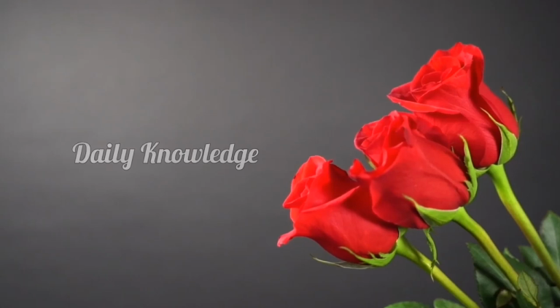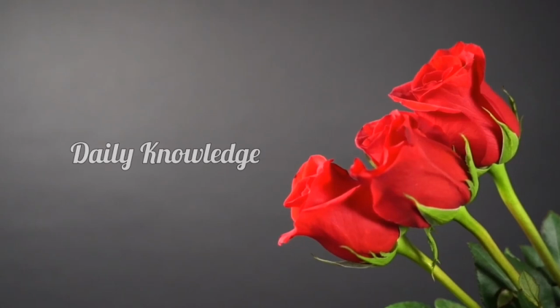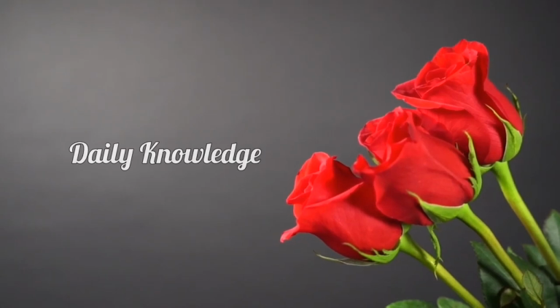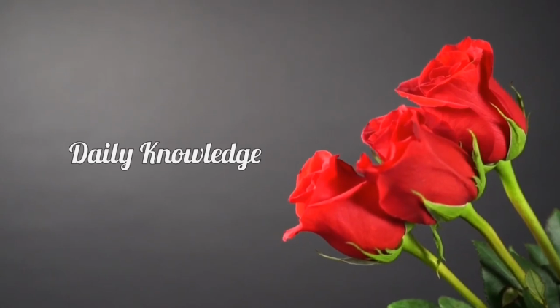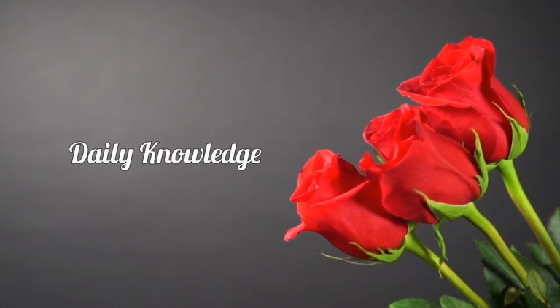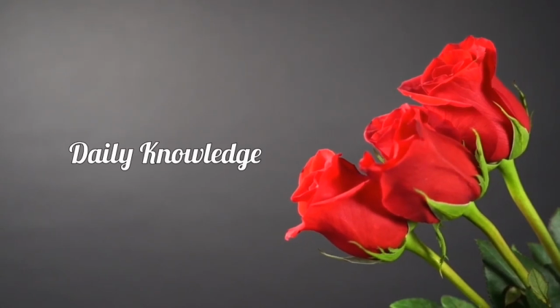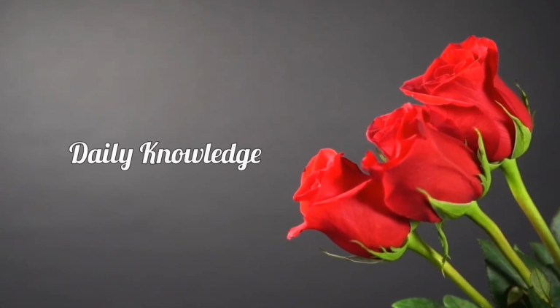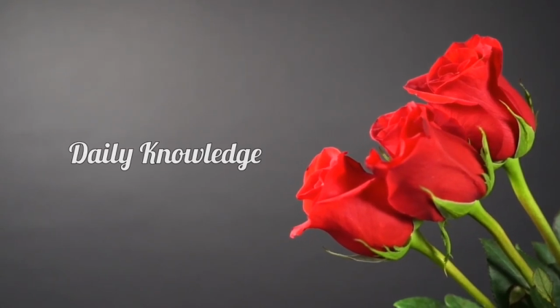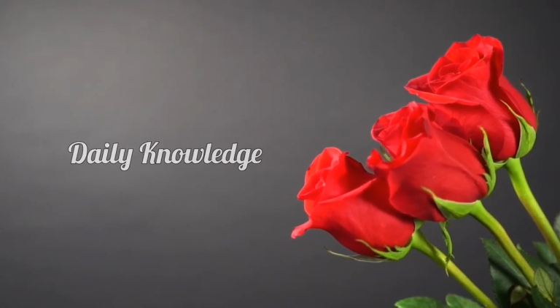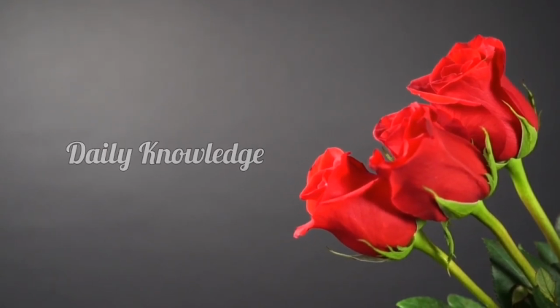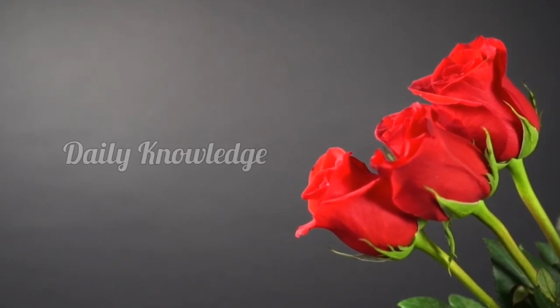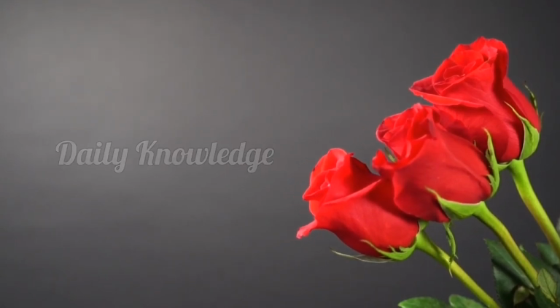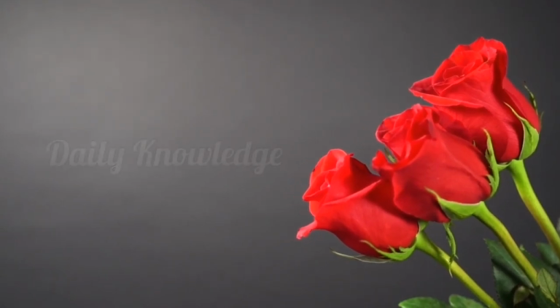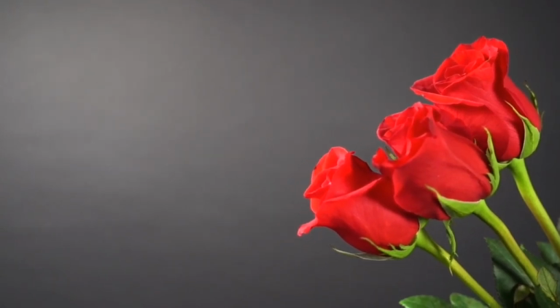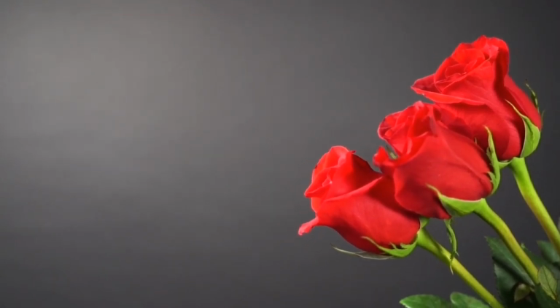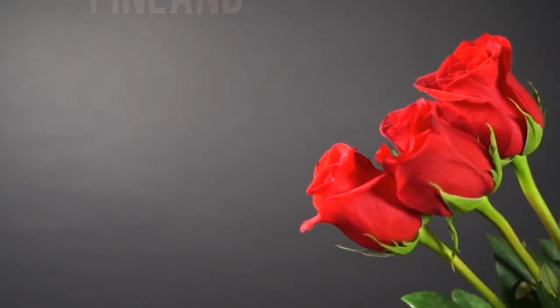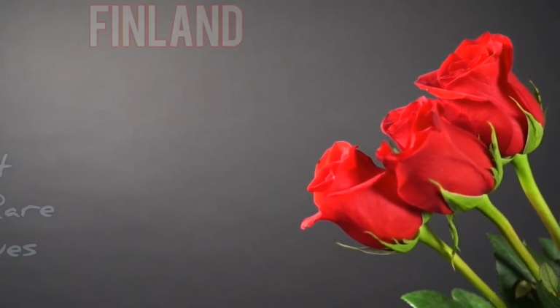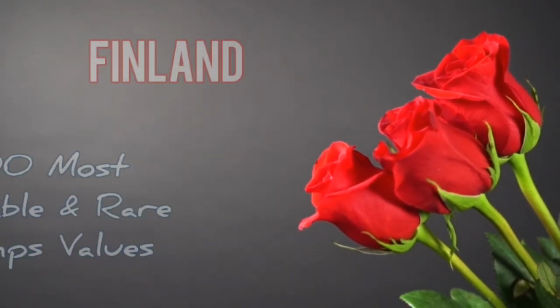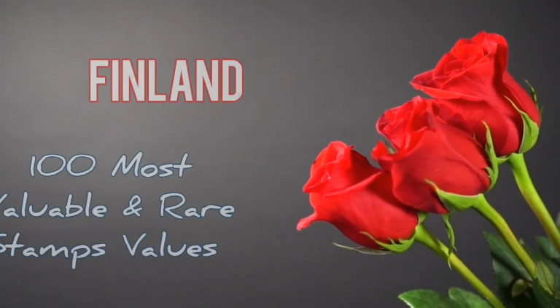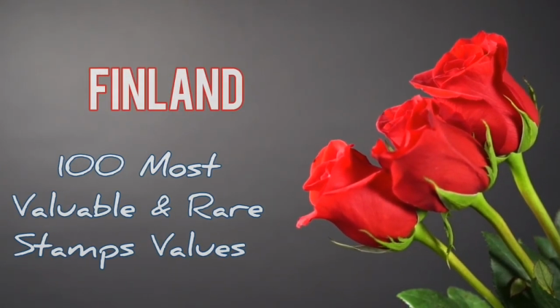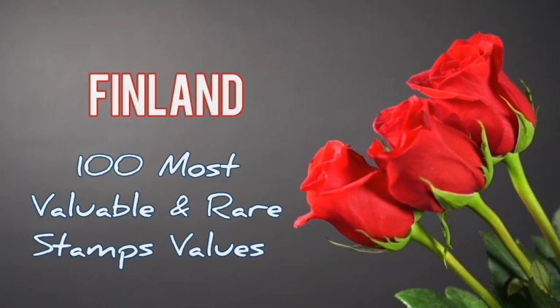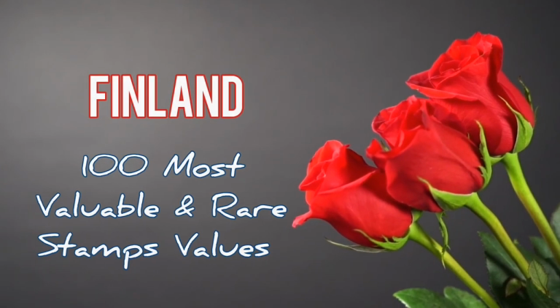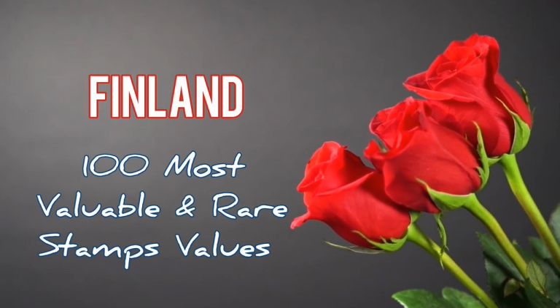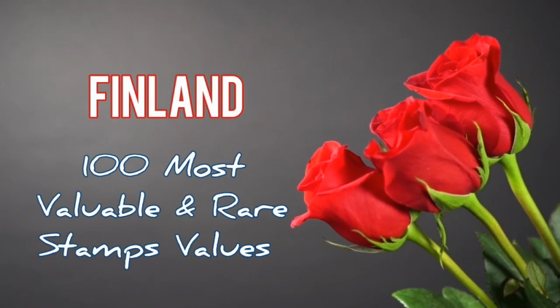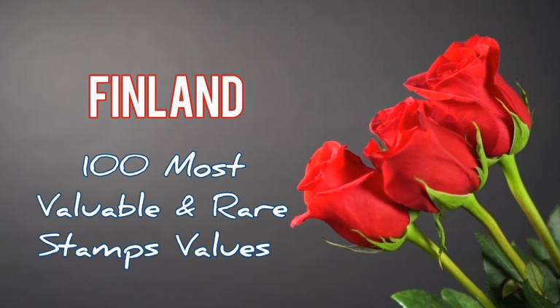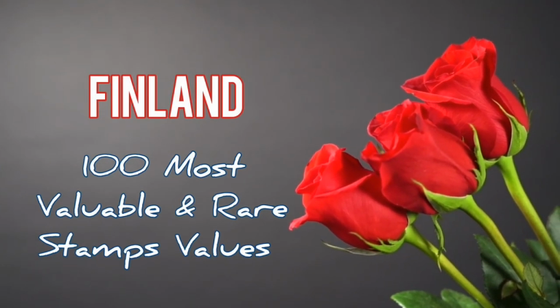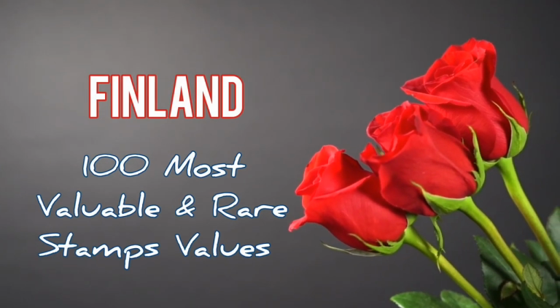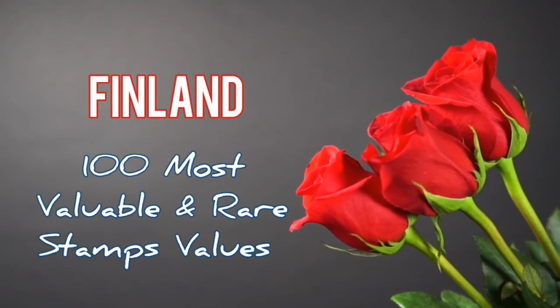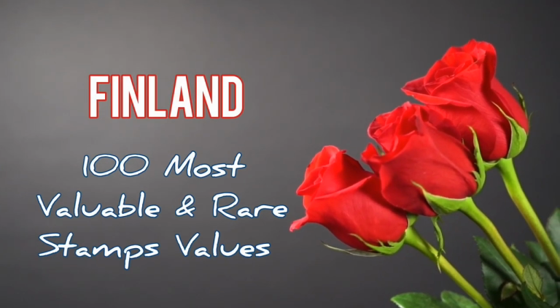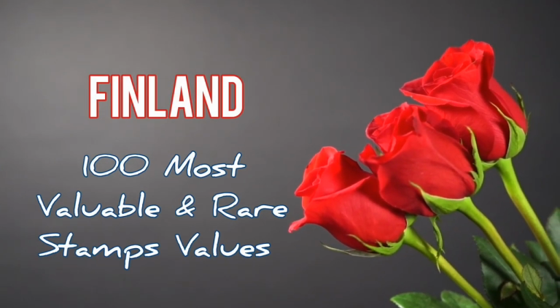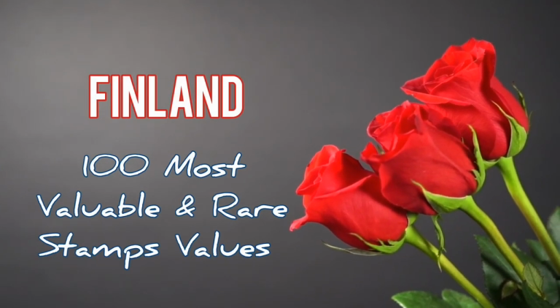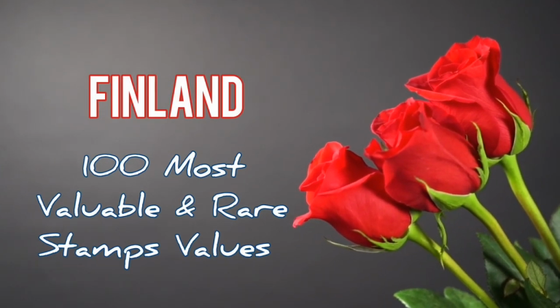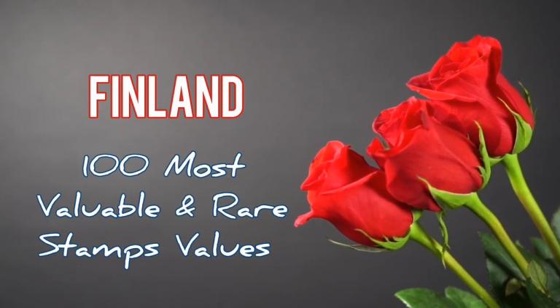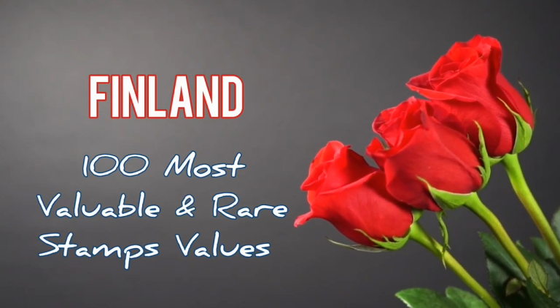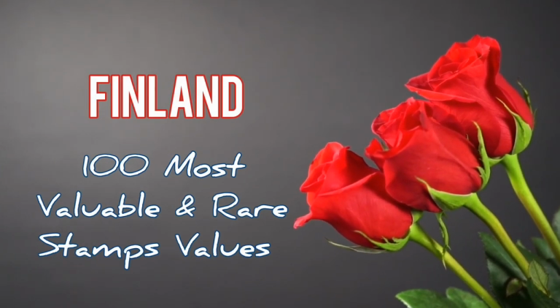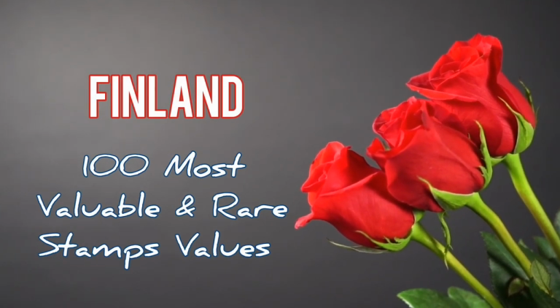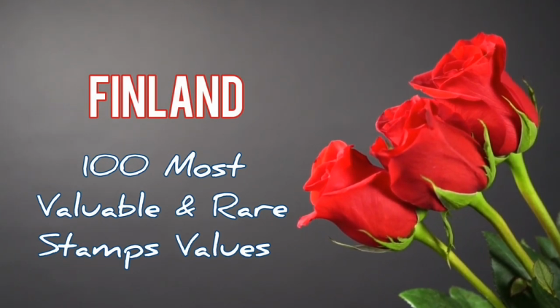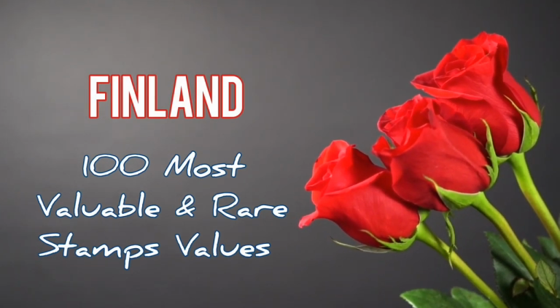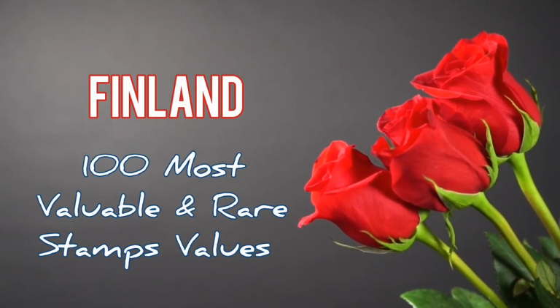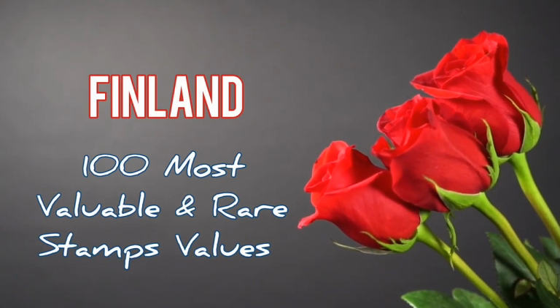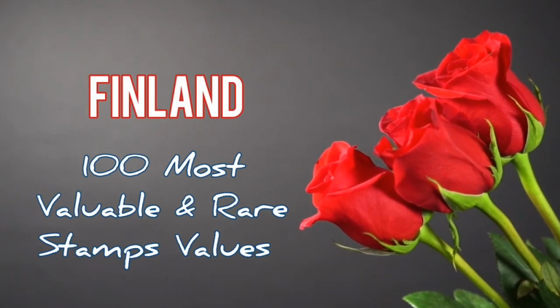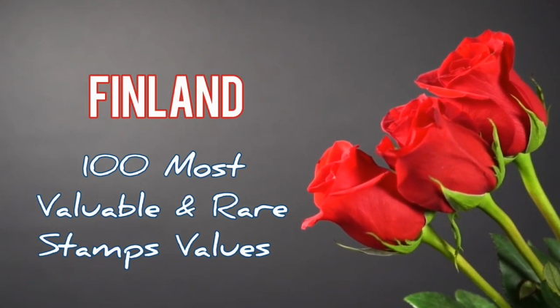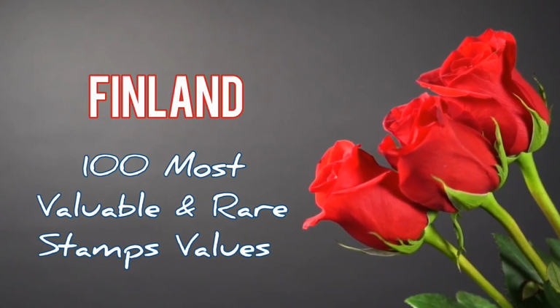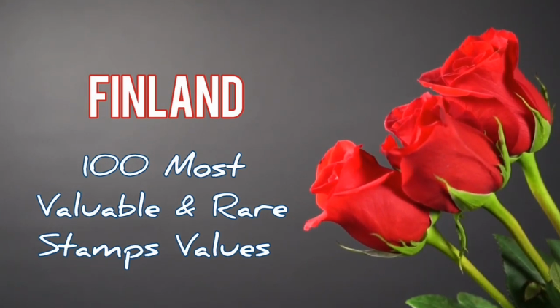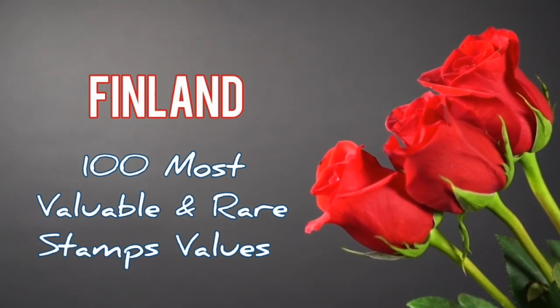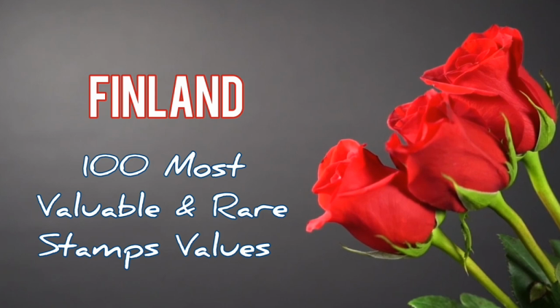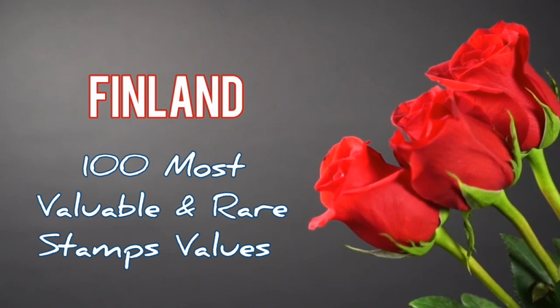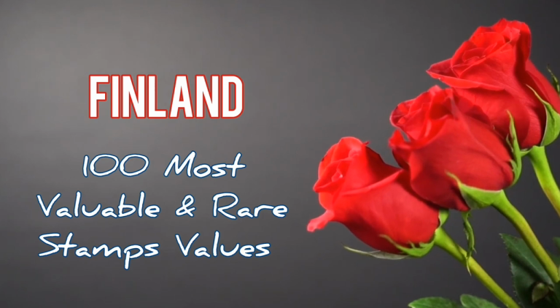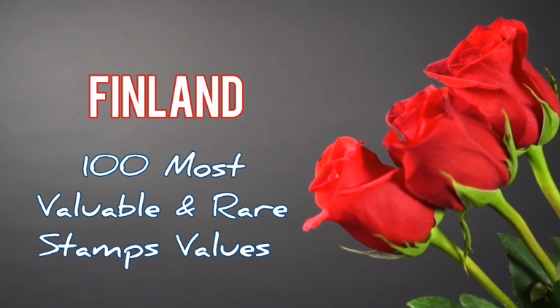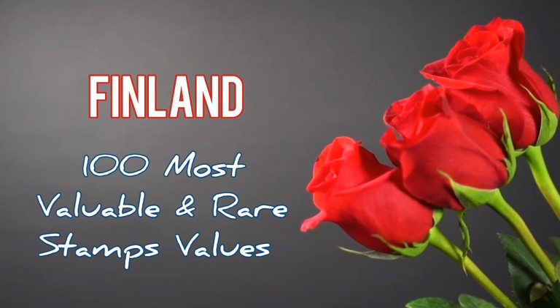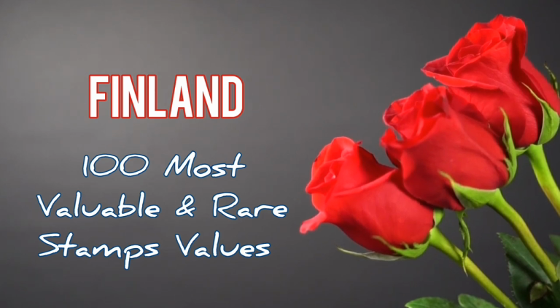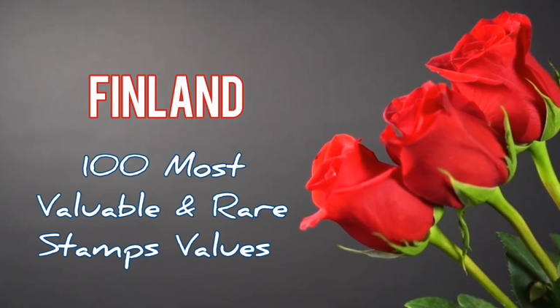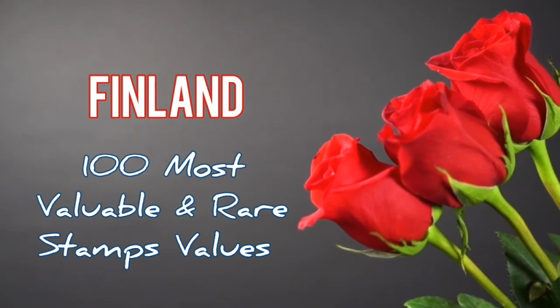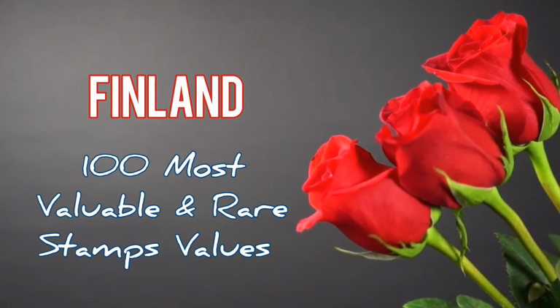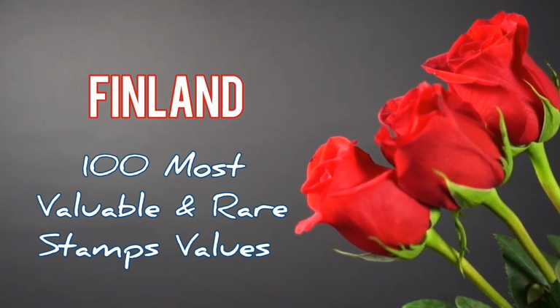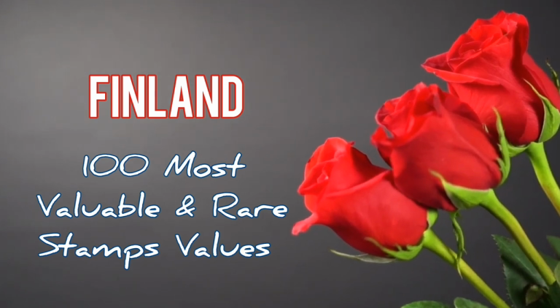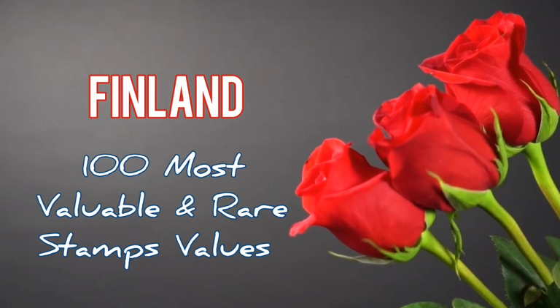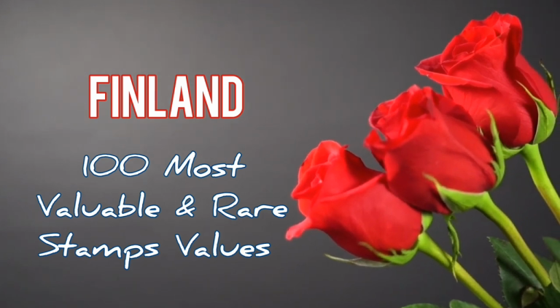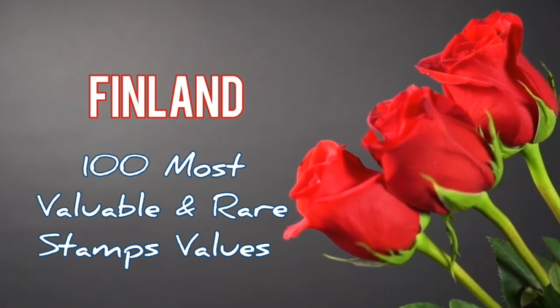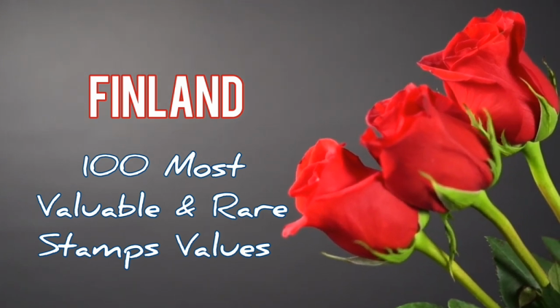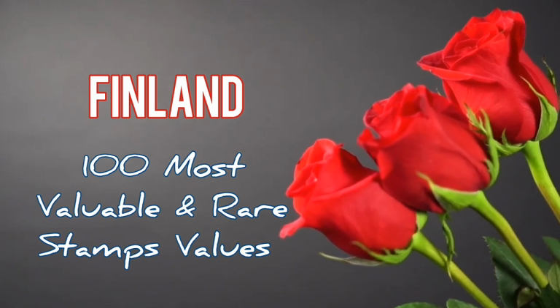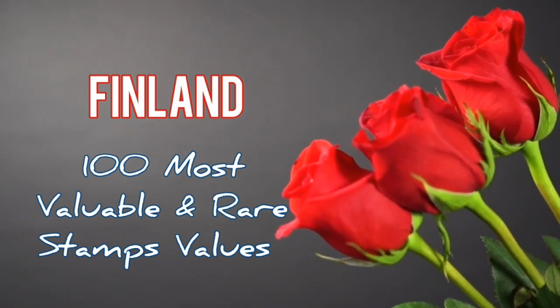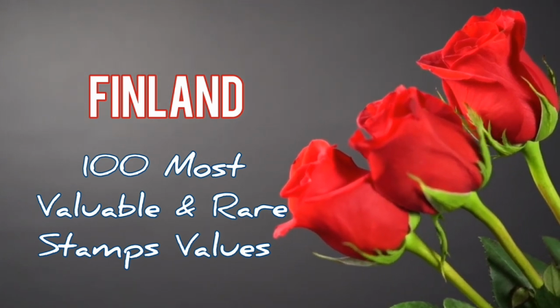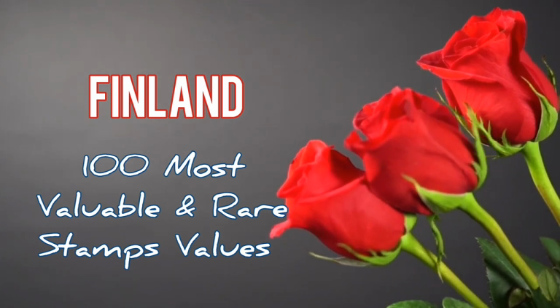Hello everyone. Welcome to Daily Knowledge. This video is about 100 most valuable and some rare stamps of Finland.